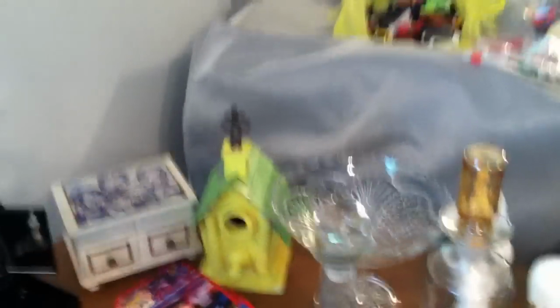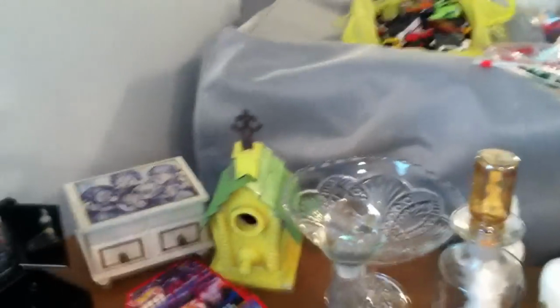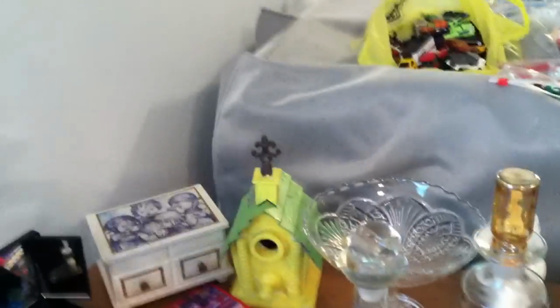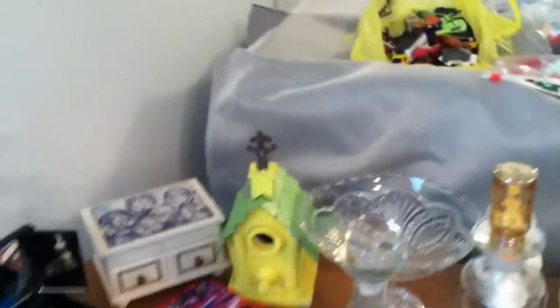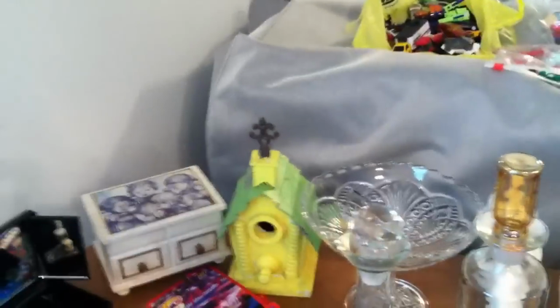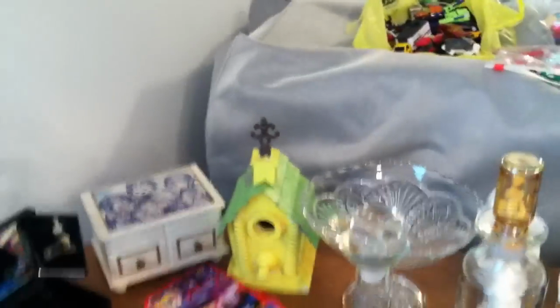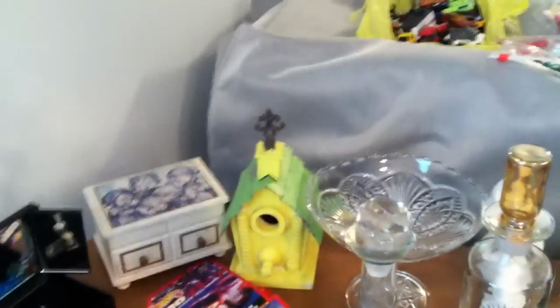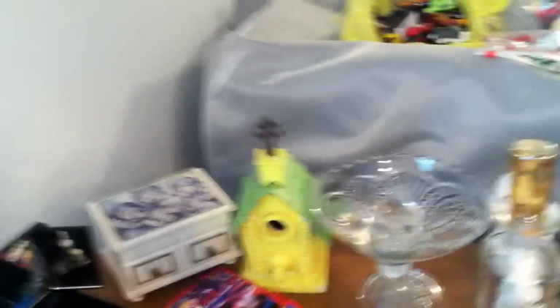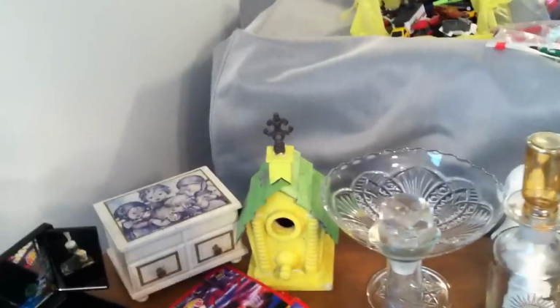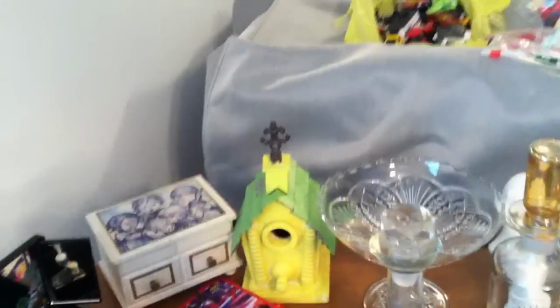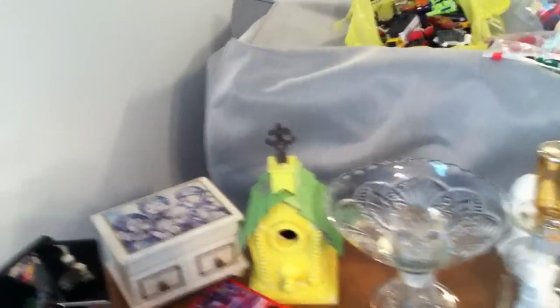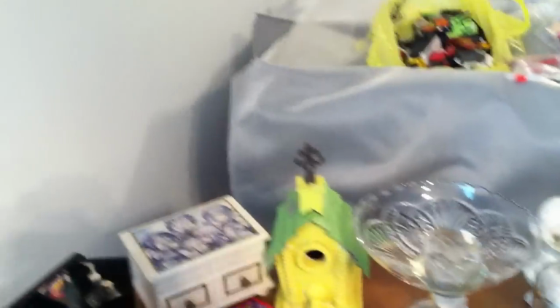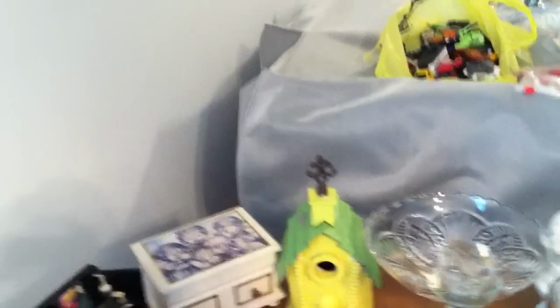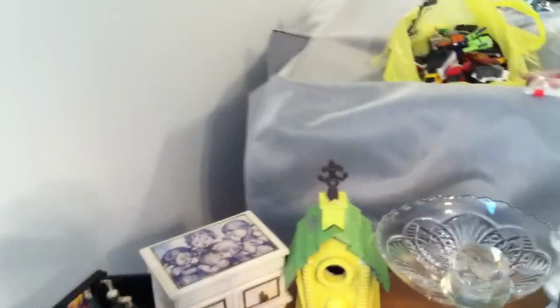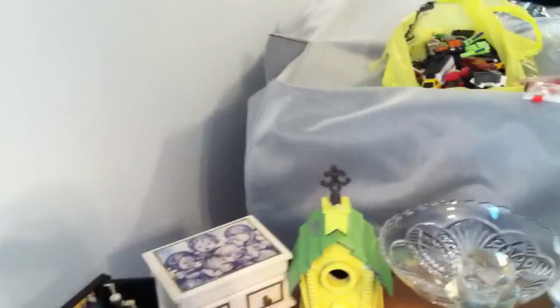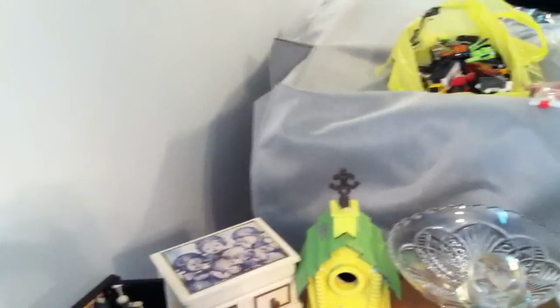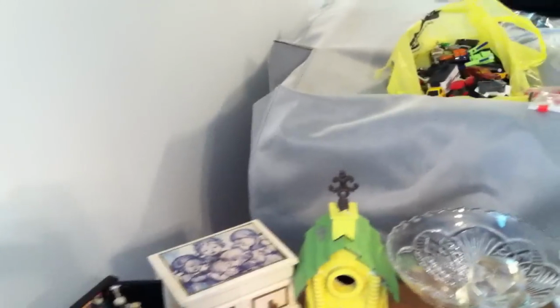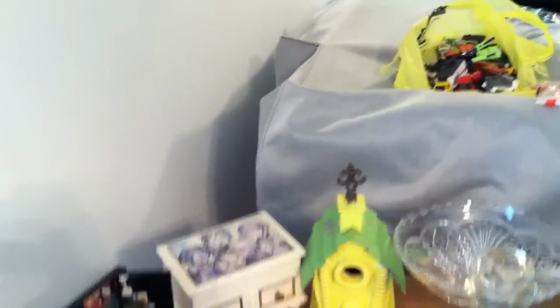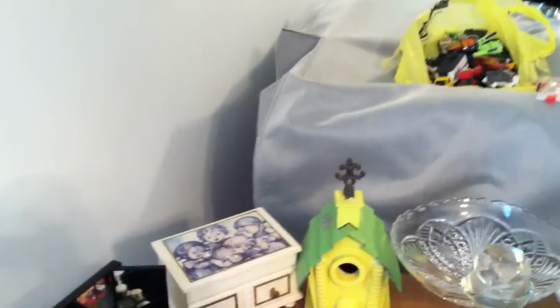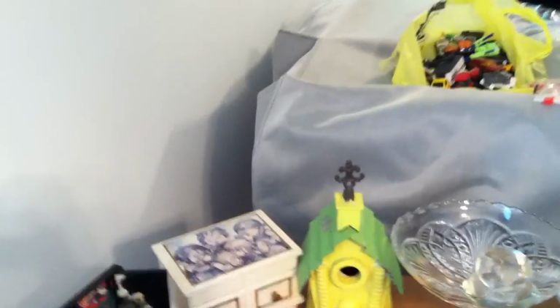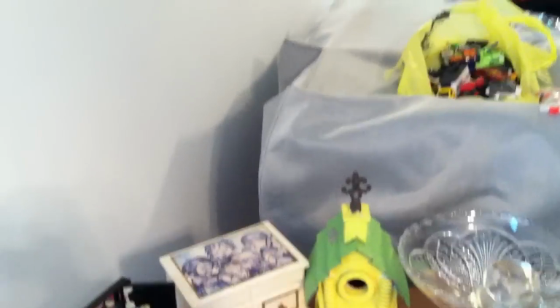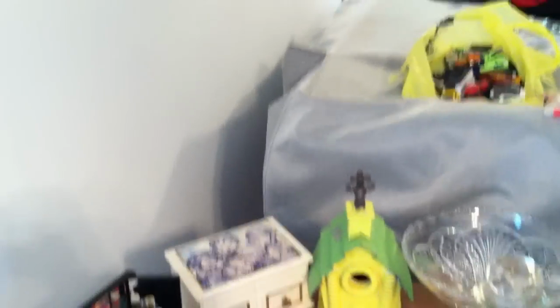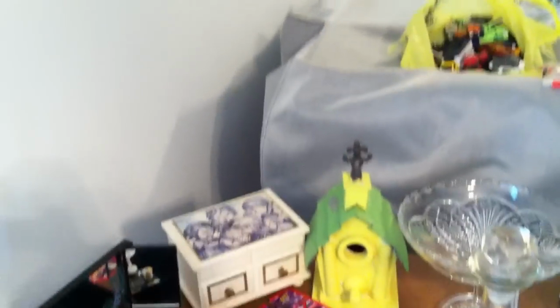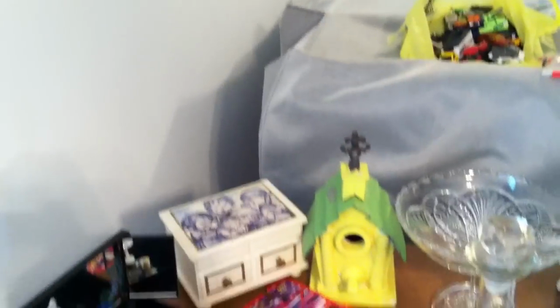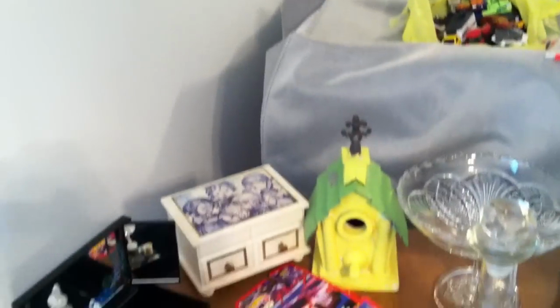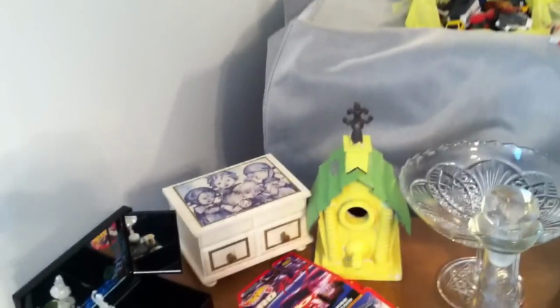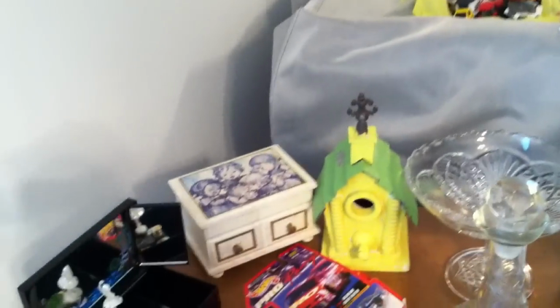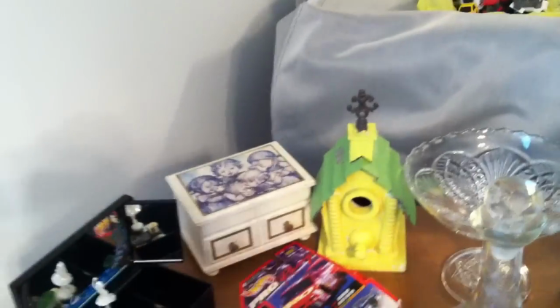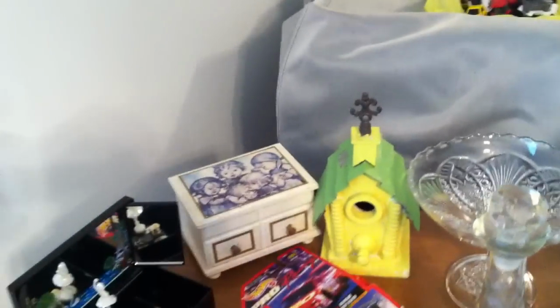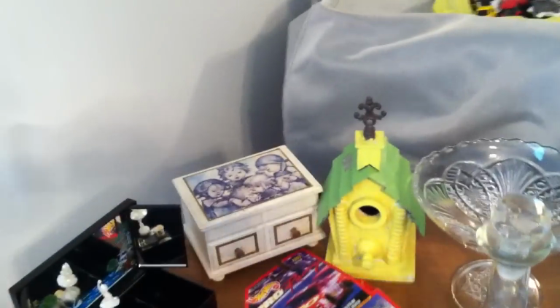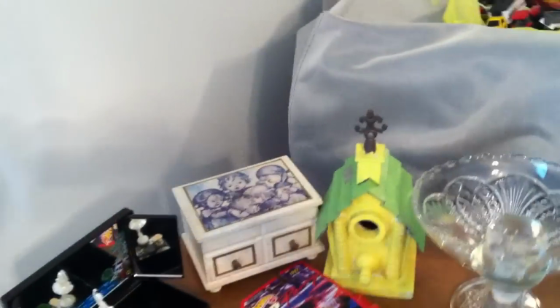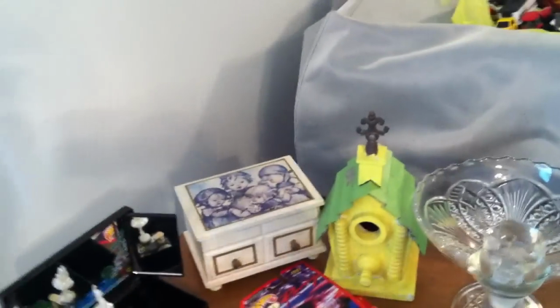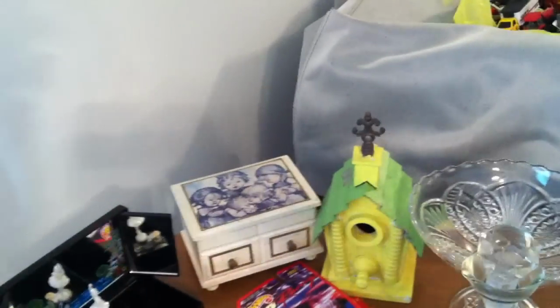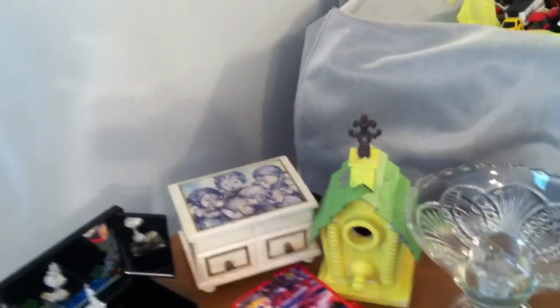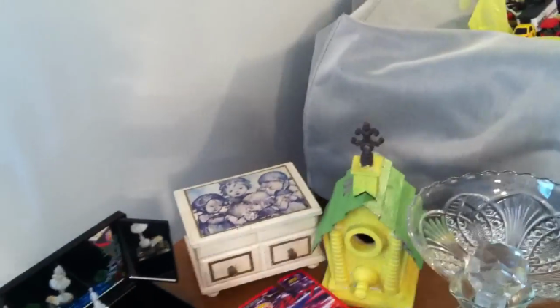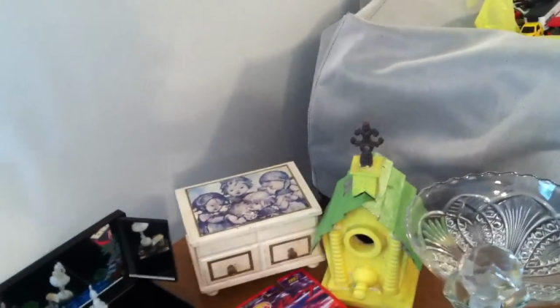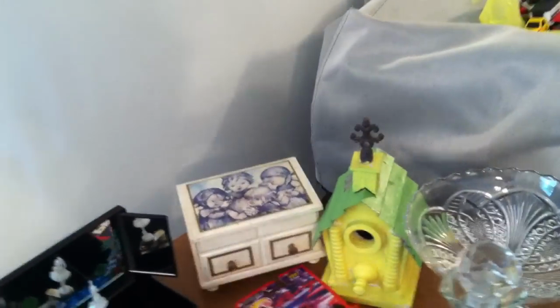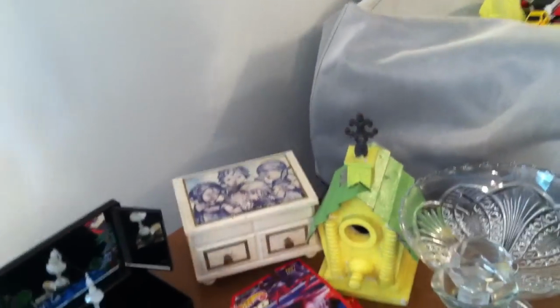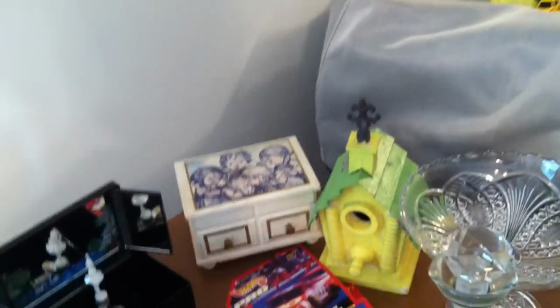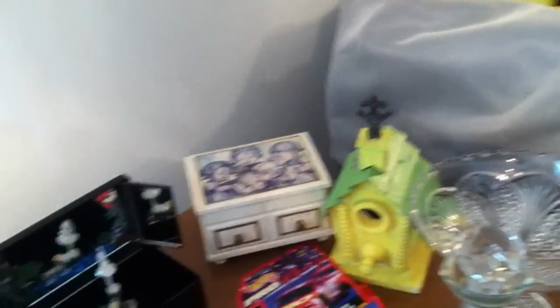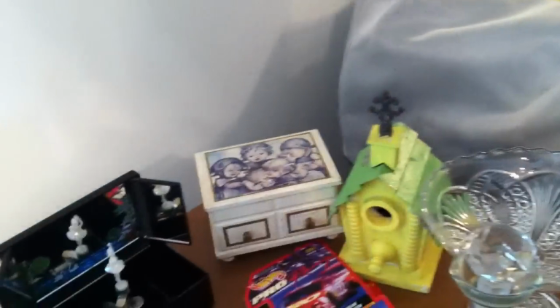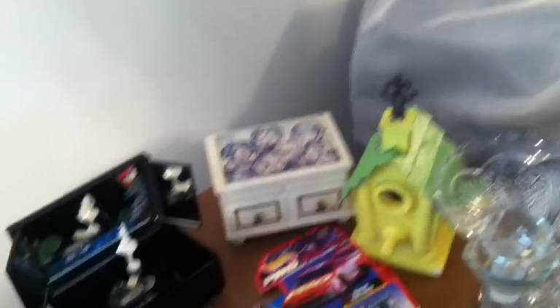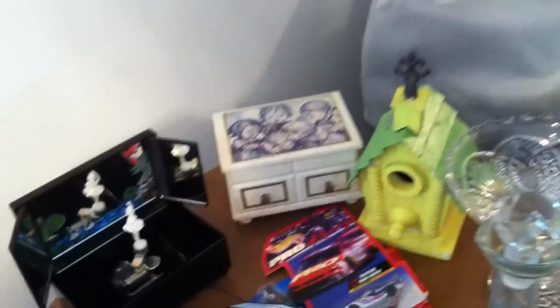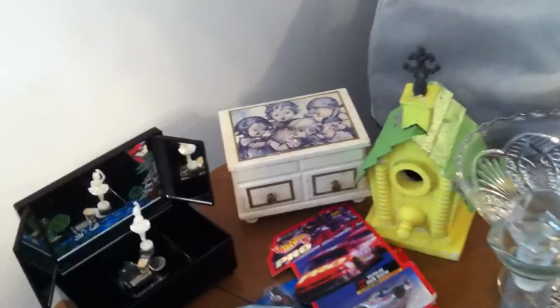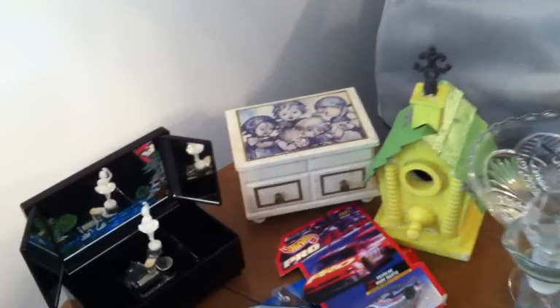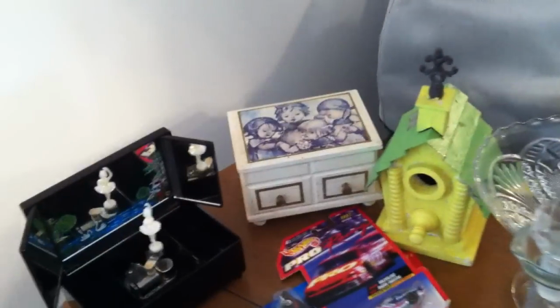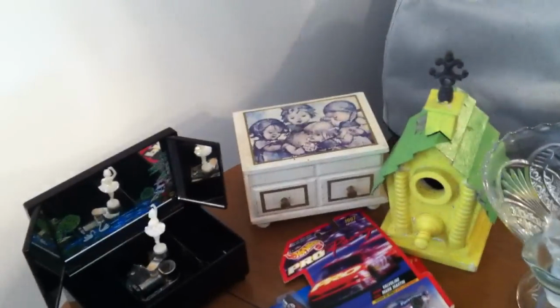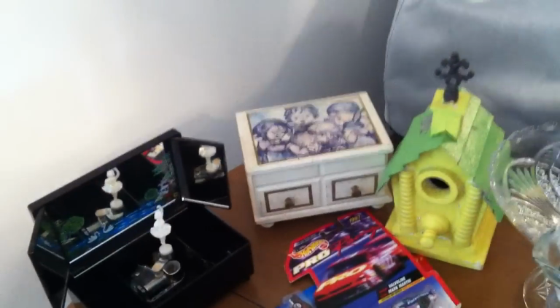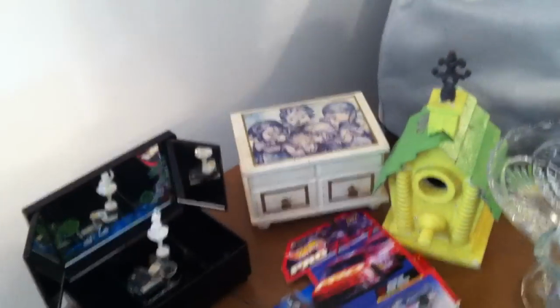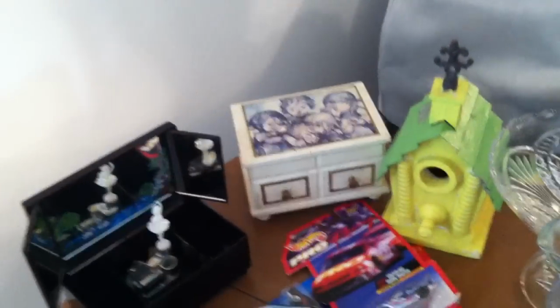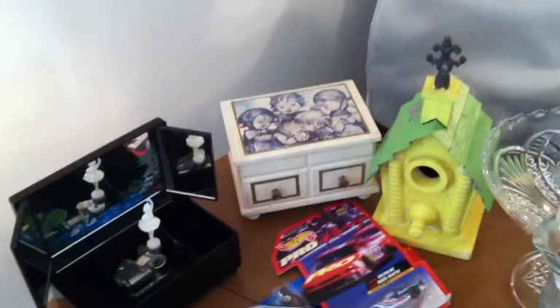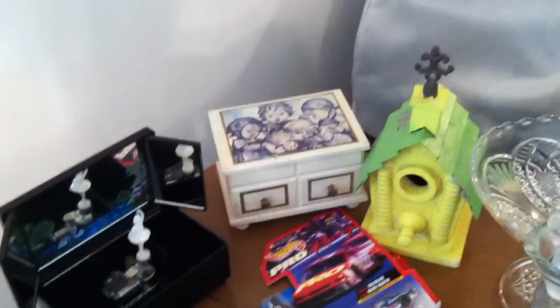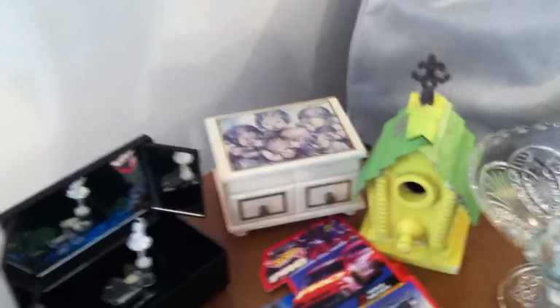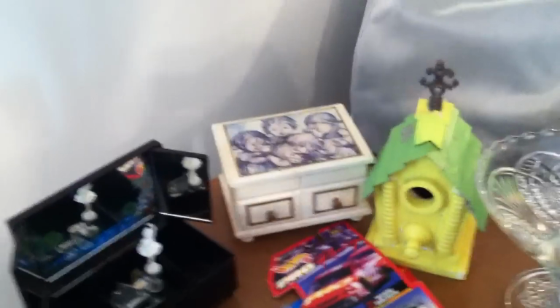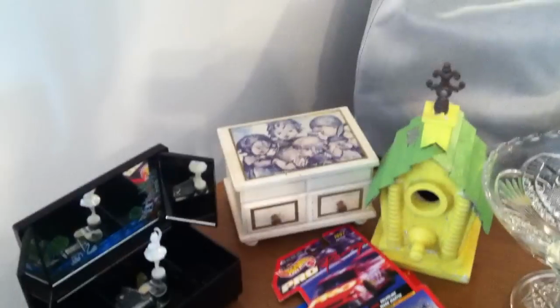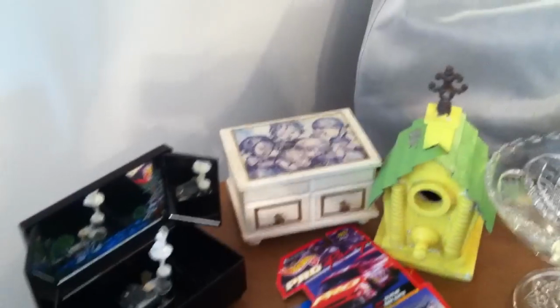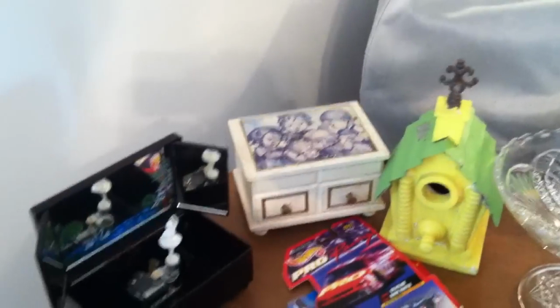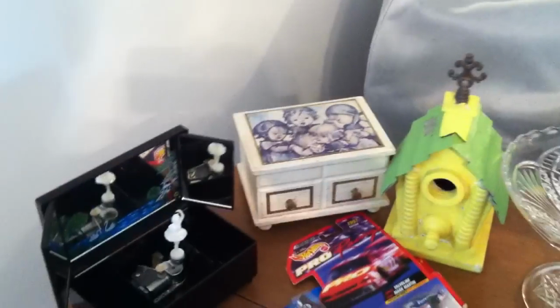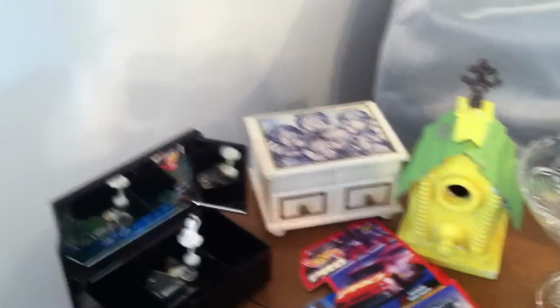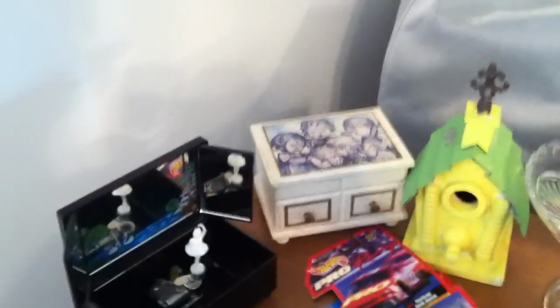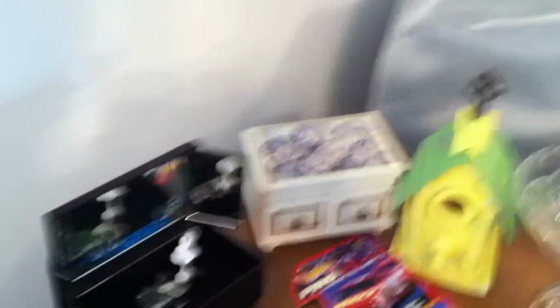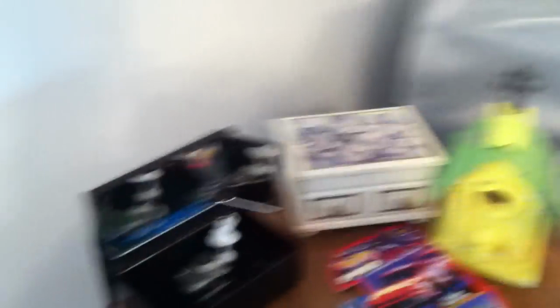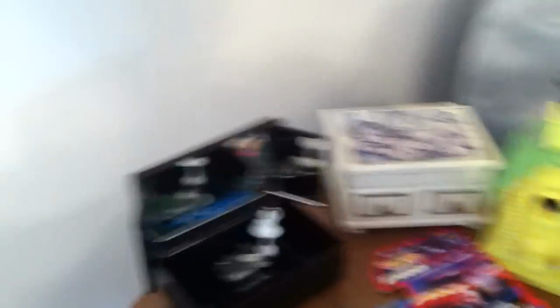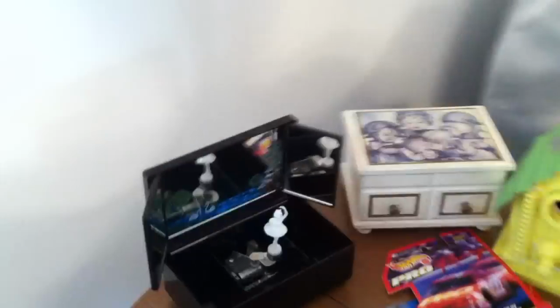Hey, this is Jim. I thought I'd share some of my yard sale flea market finds from this weekend.